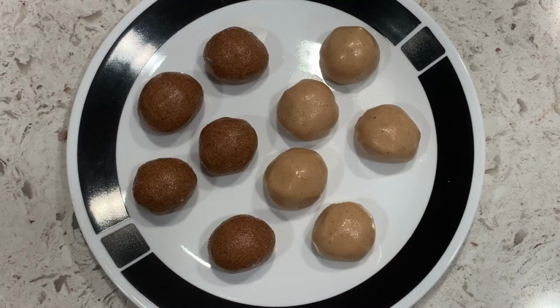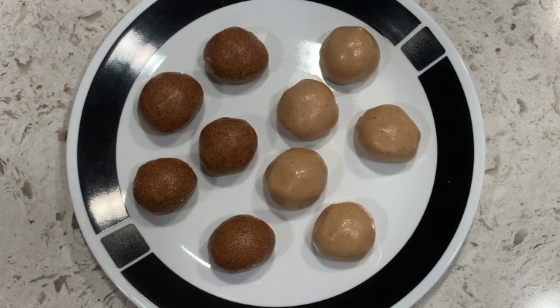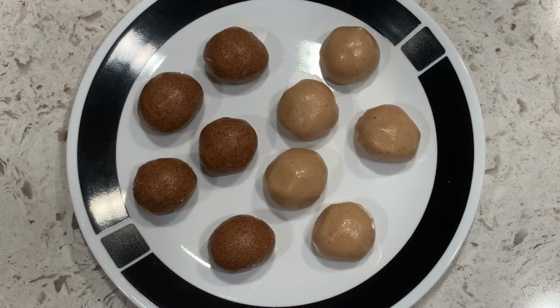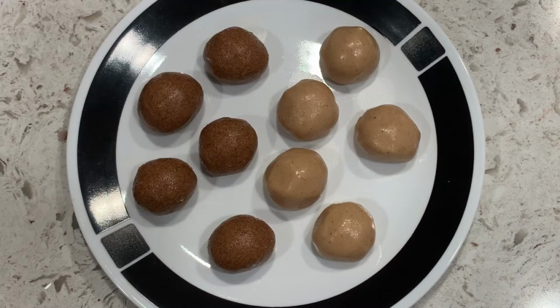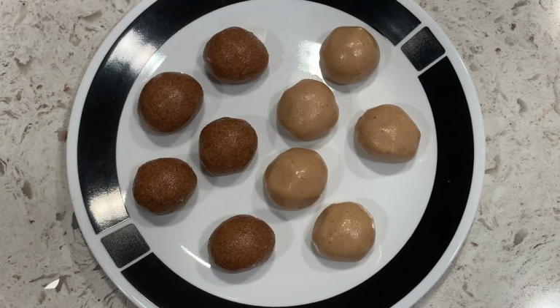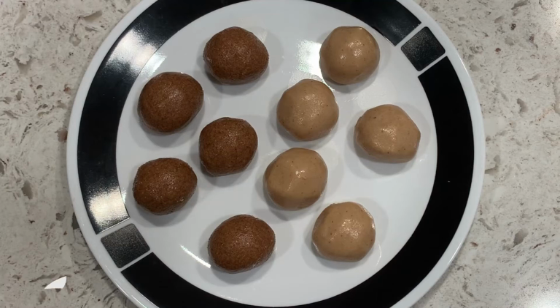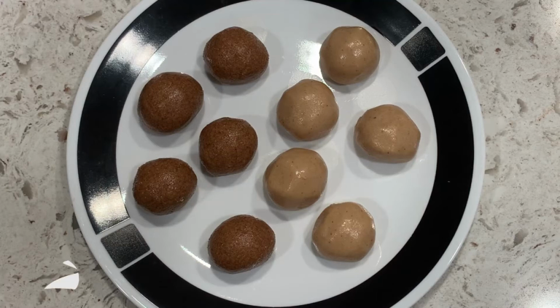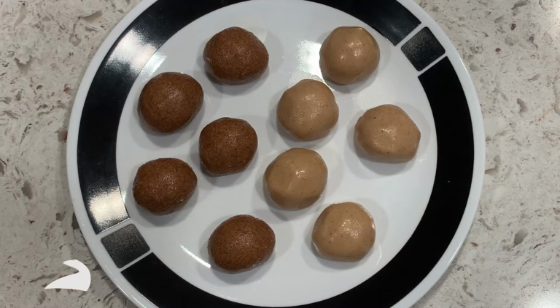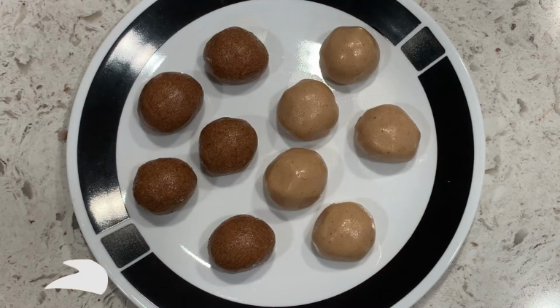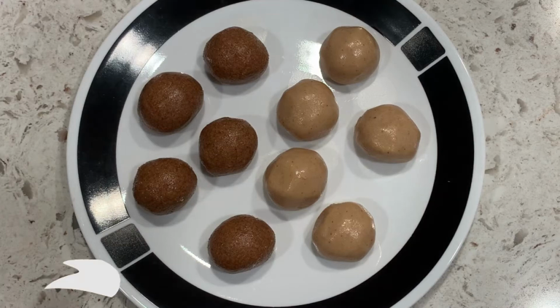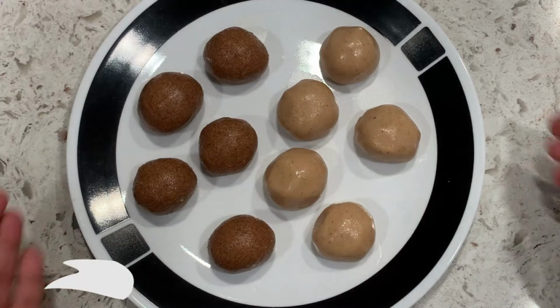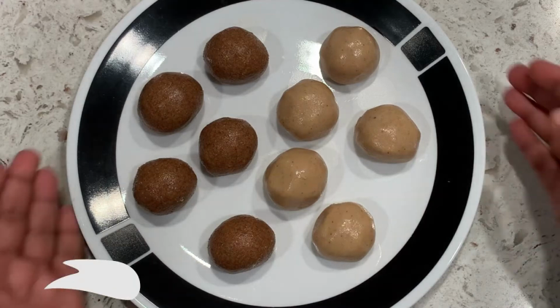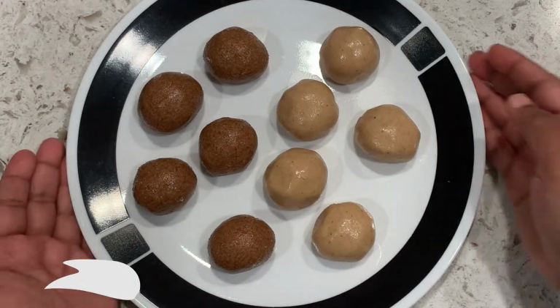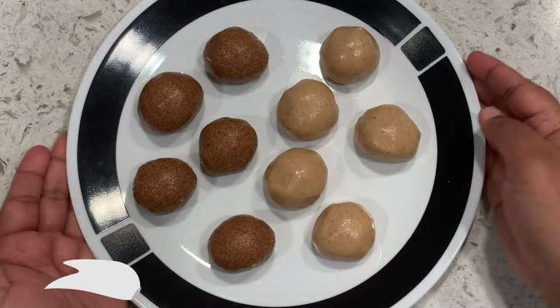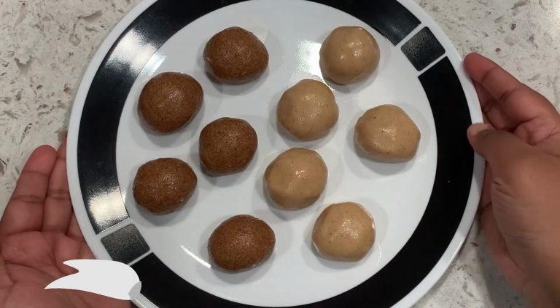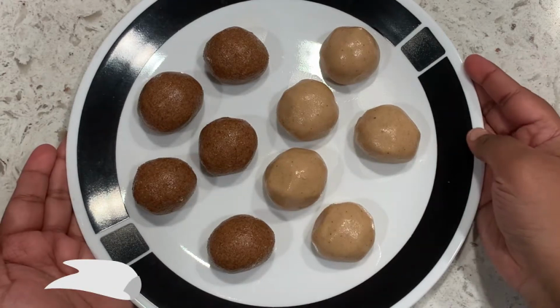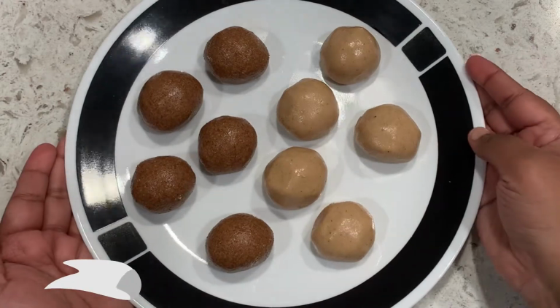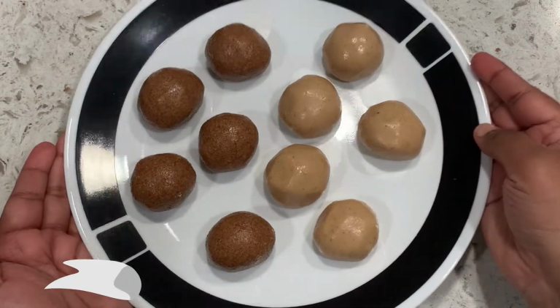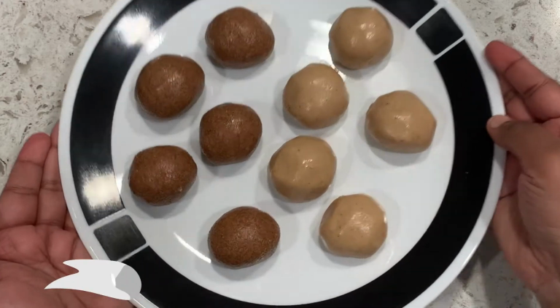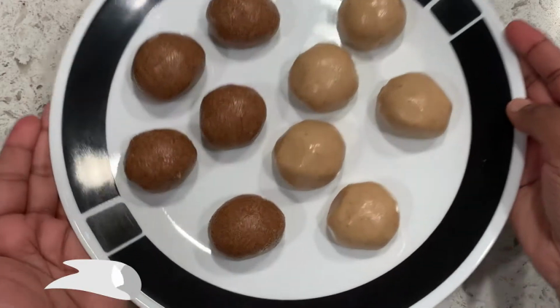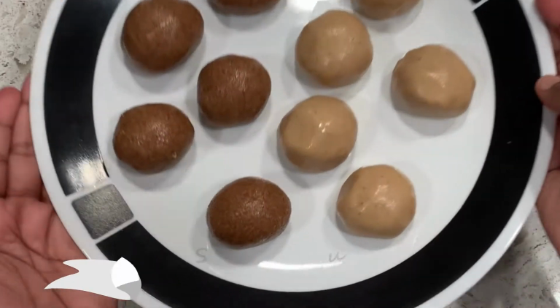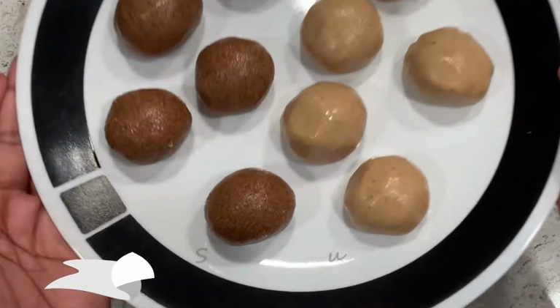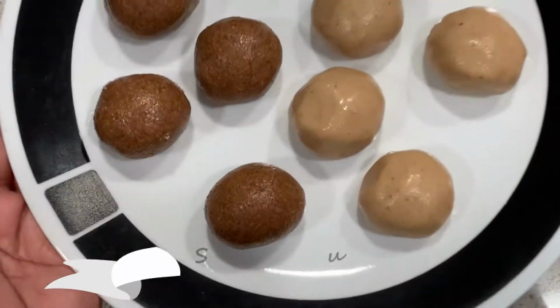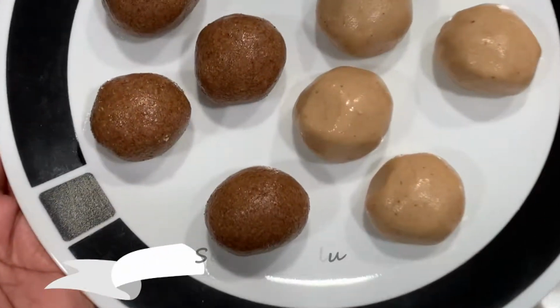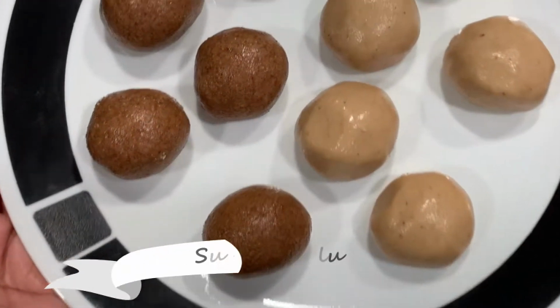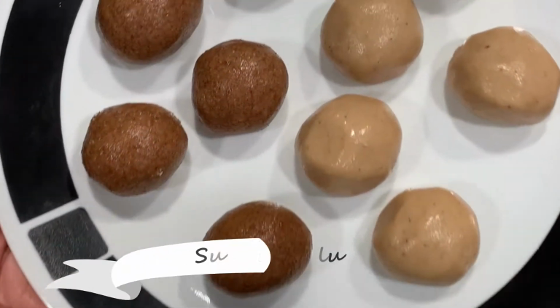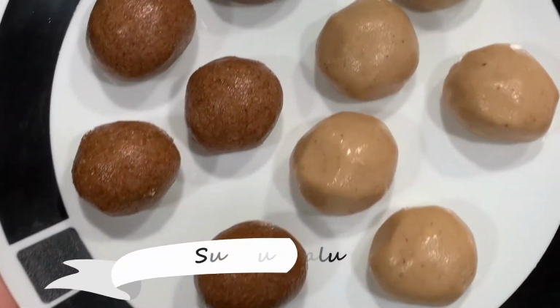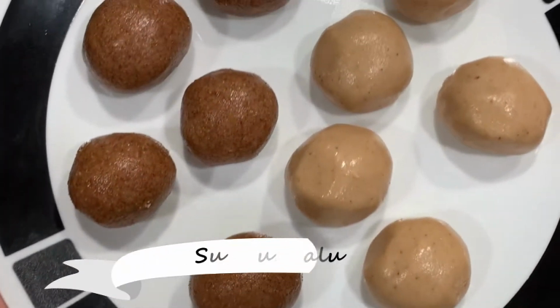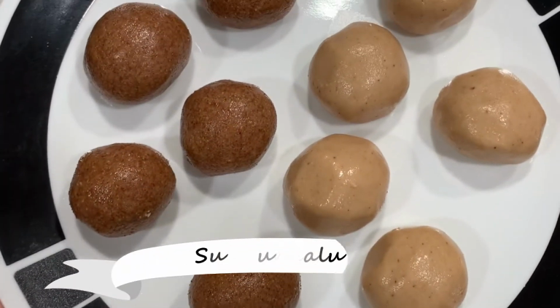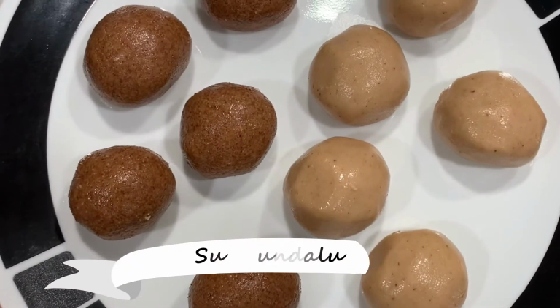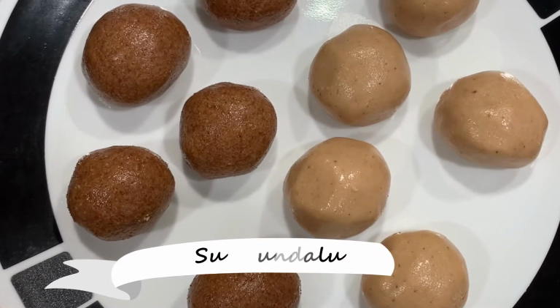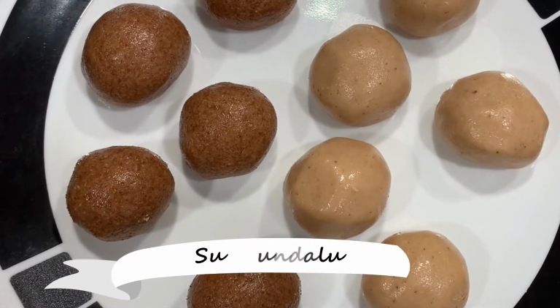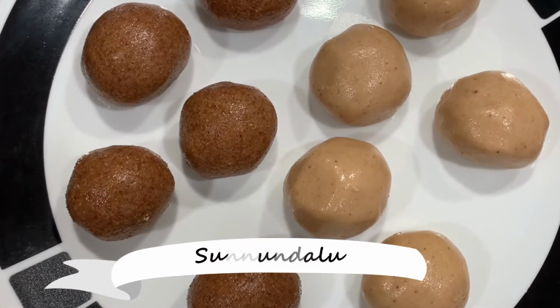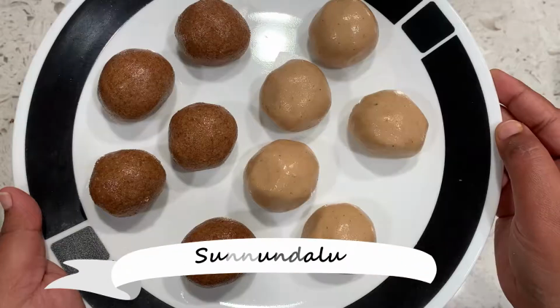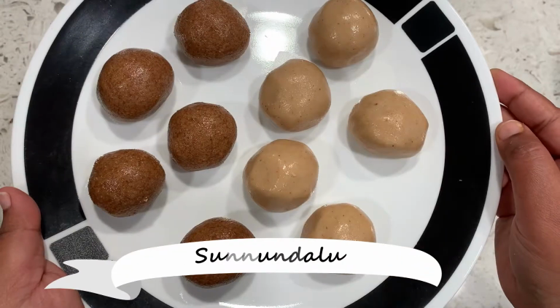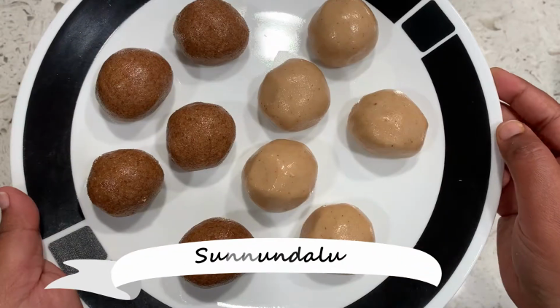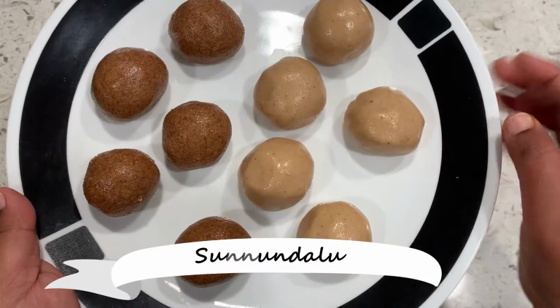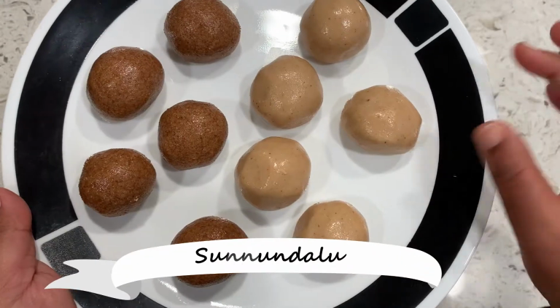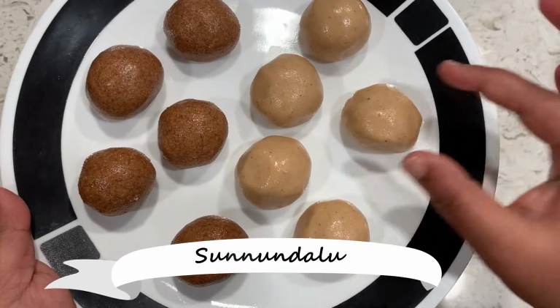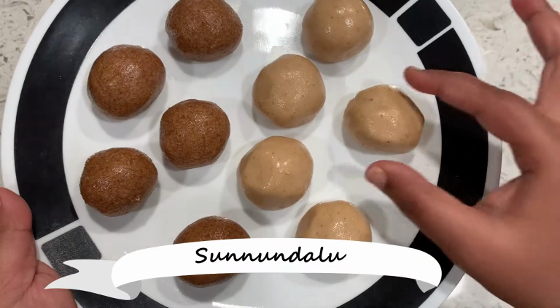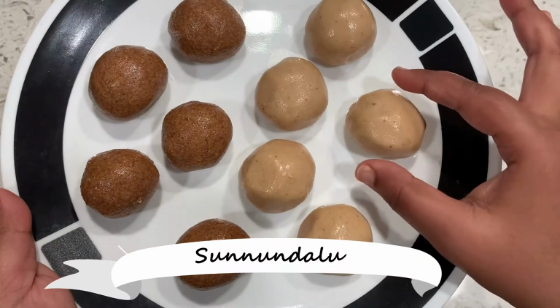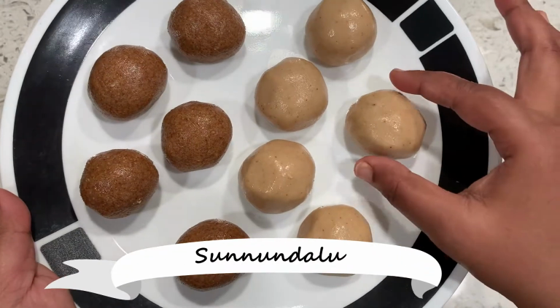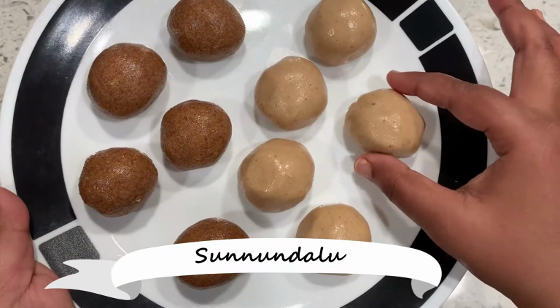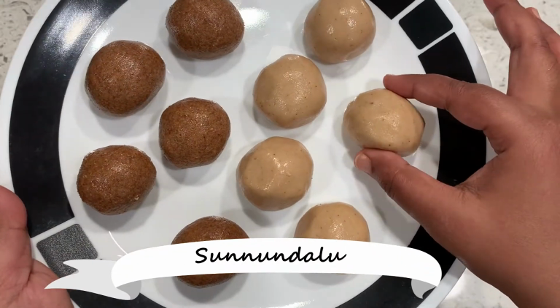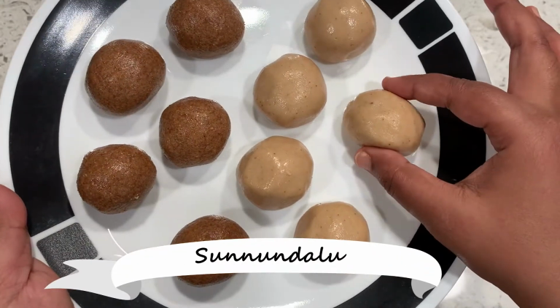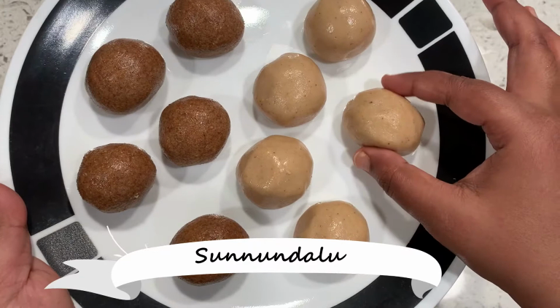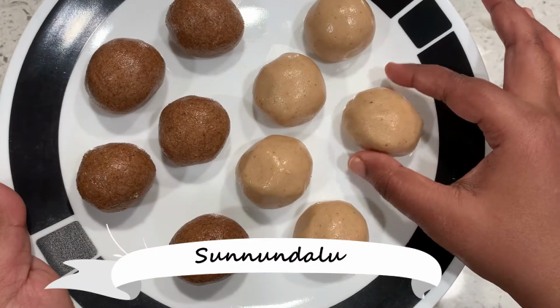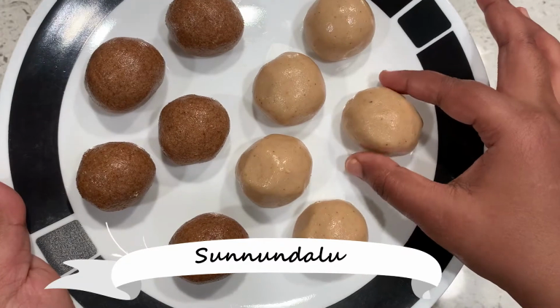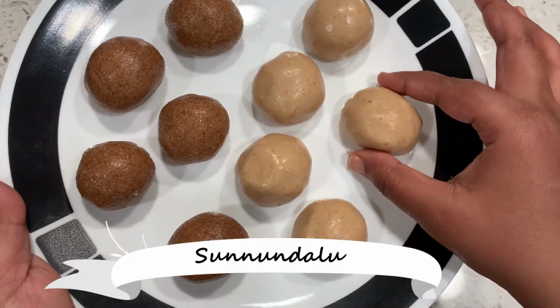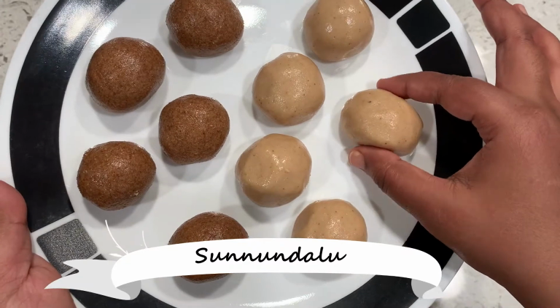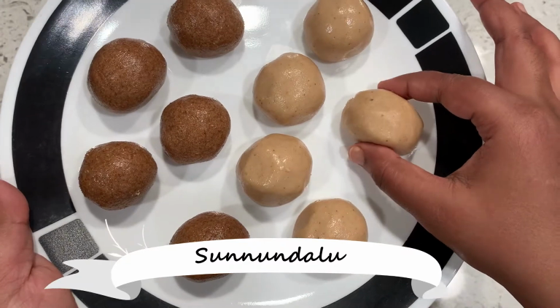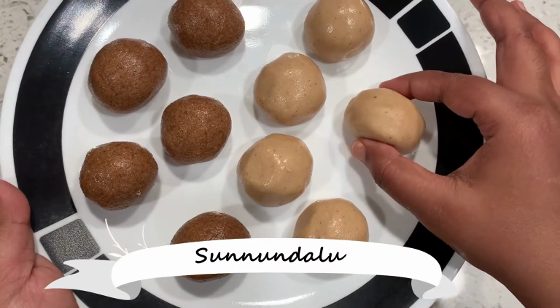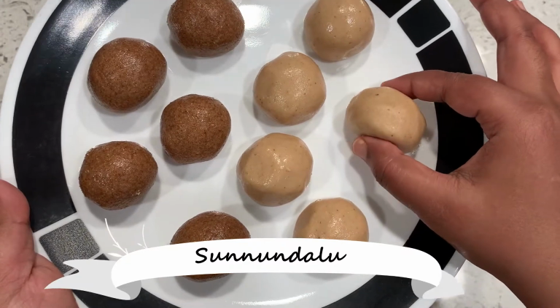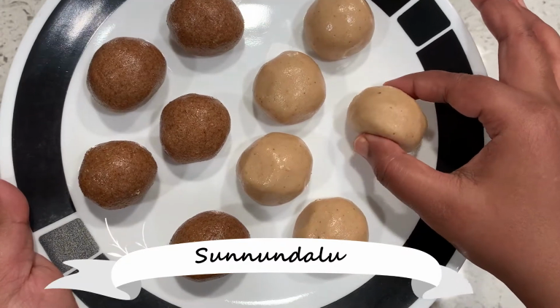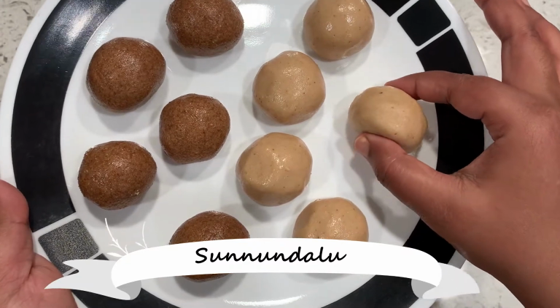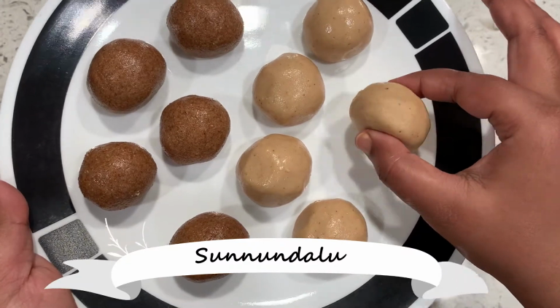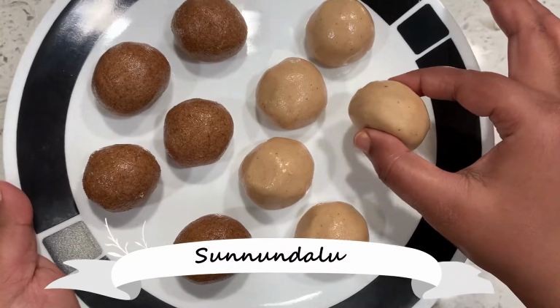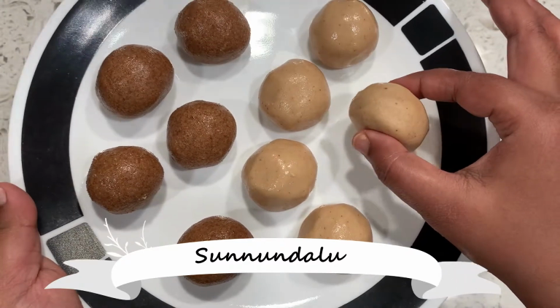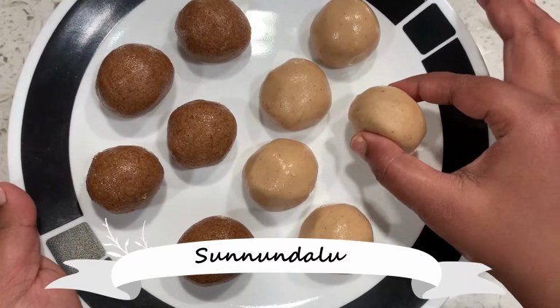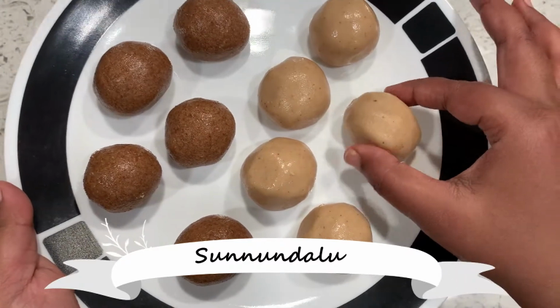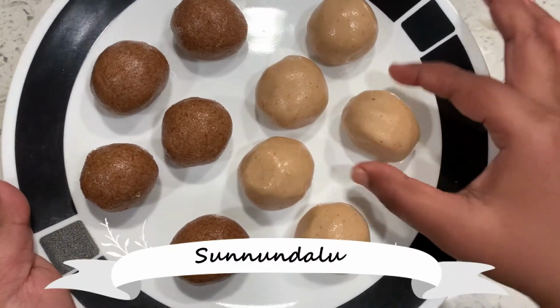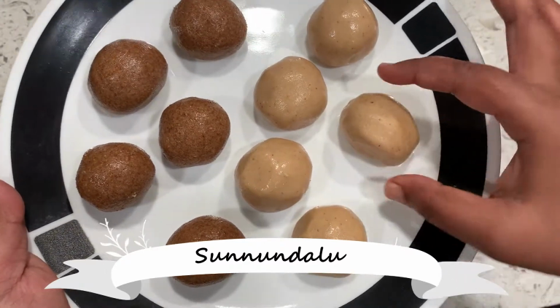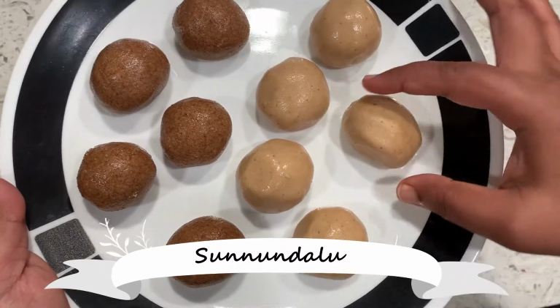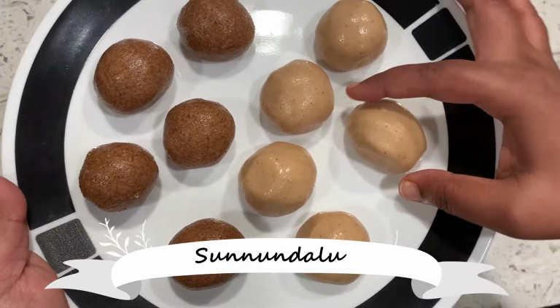Hello friends, welcome back to my channel EZ HomeCooking. Today I am doing two recipes for my good food.